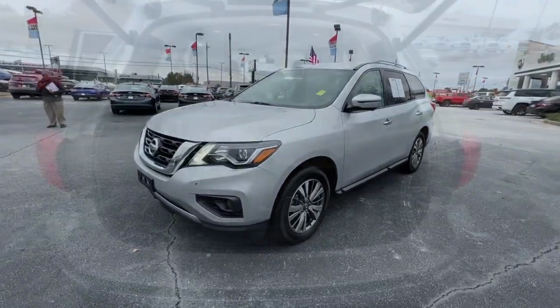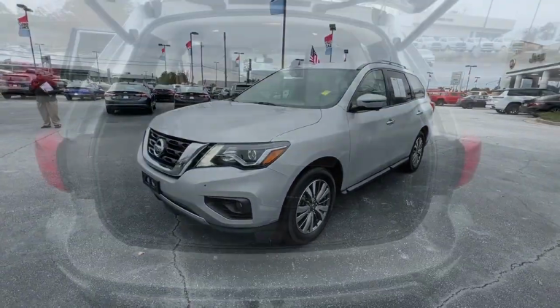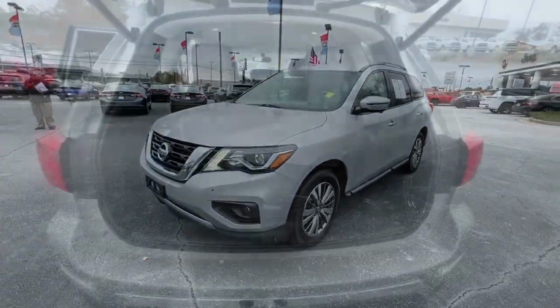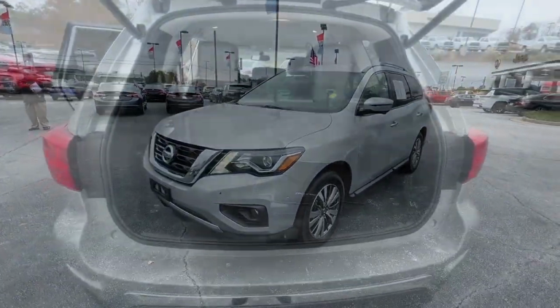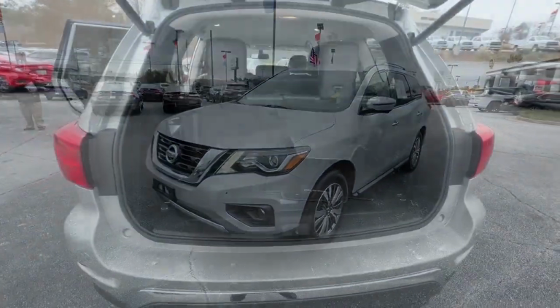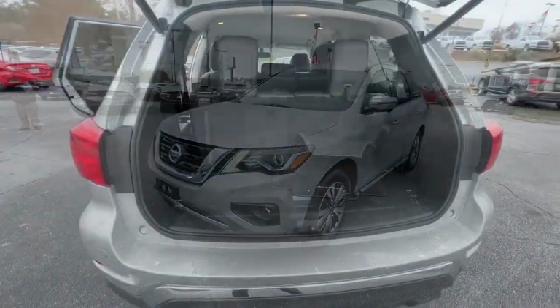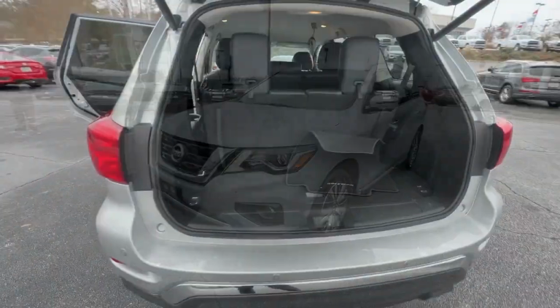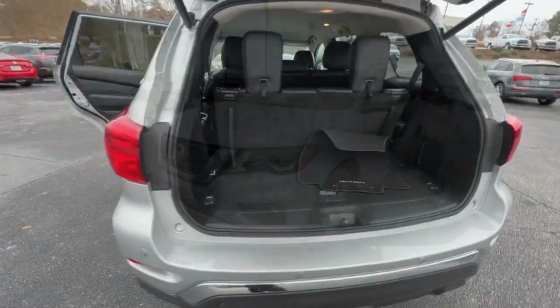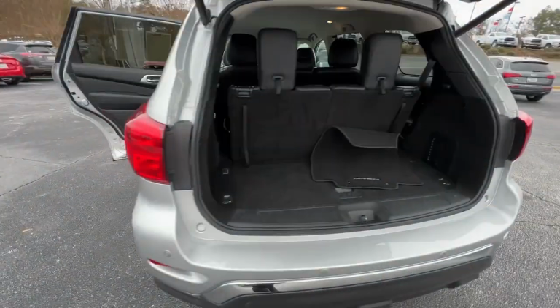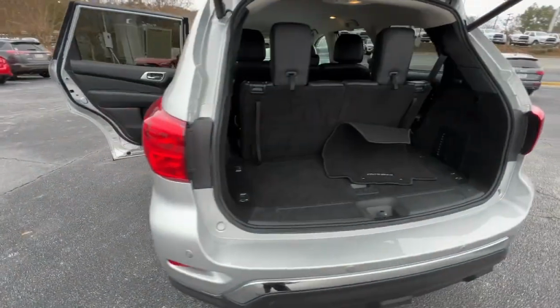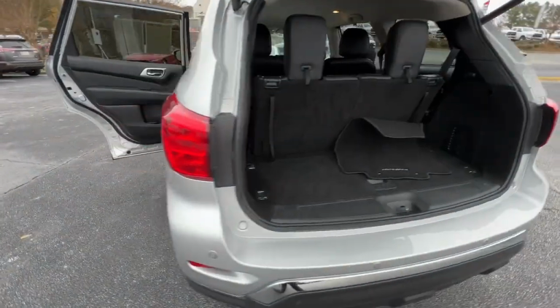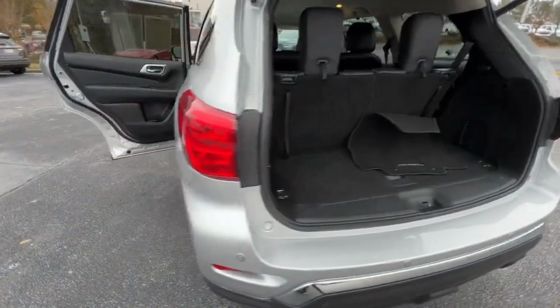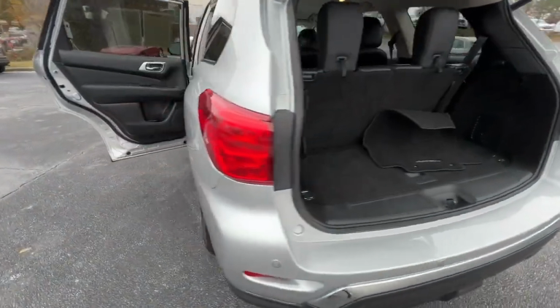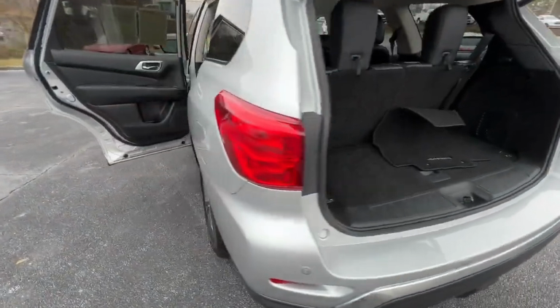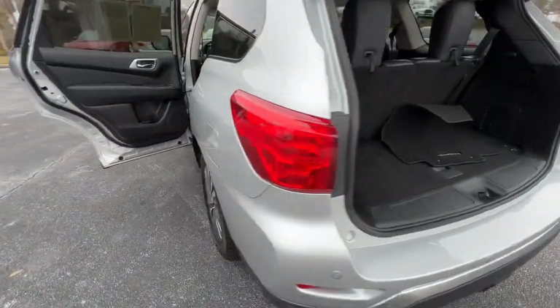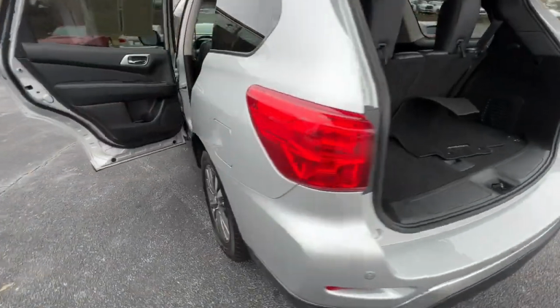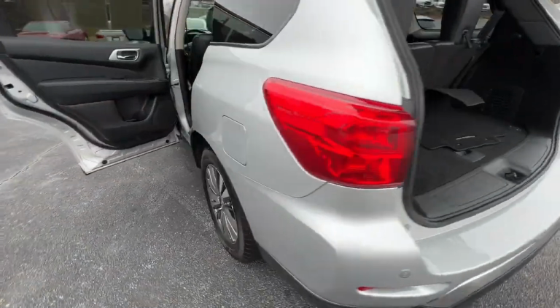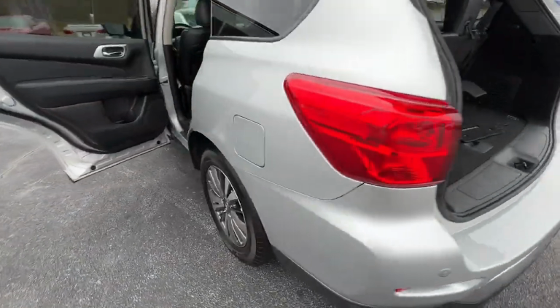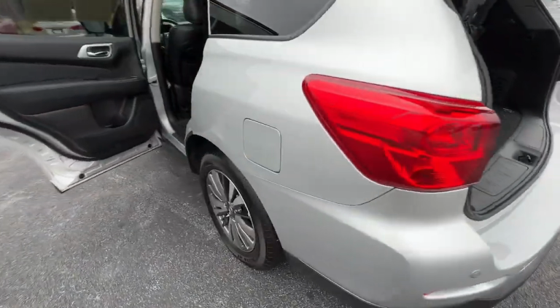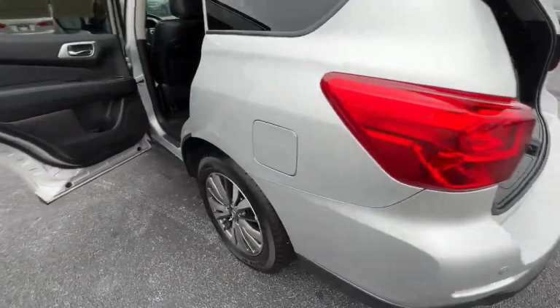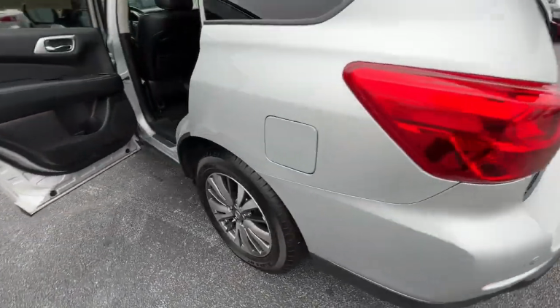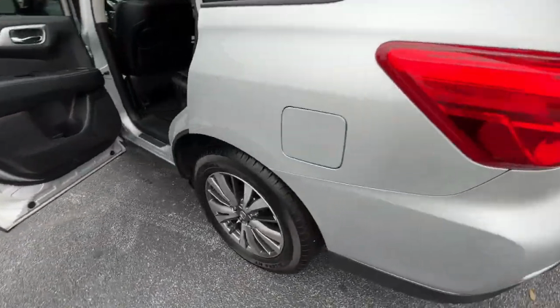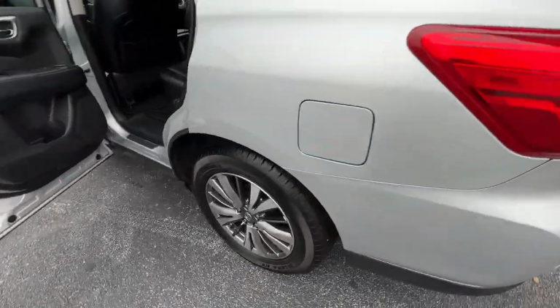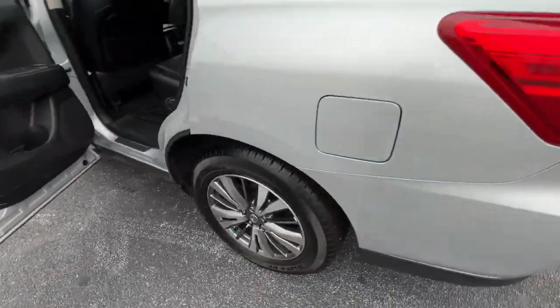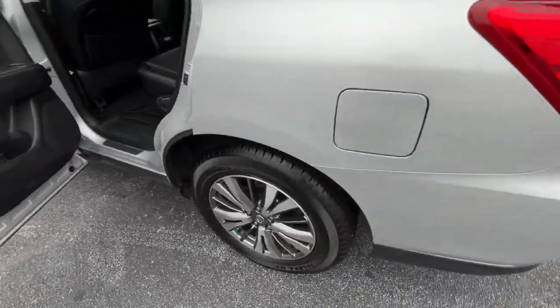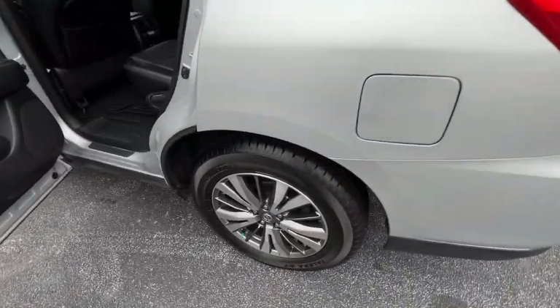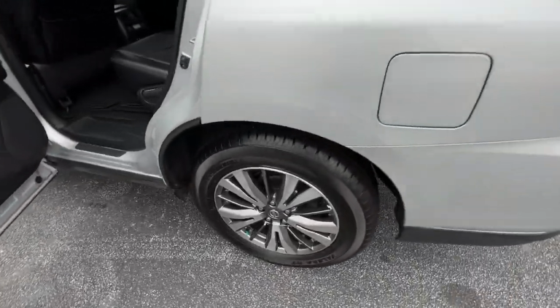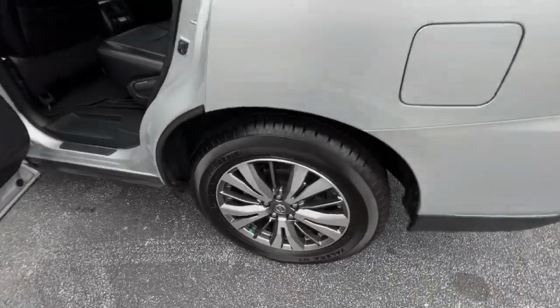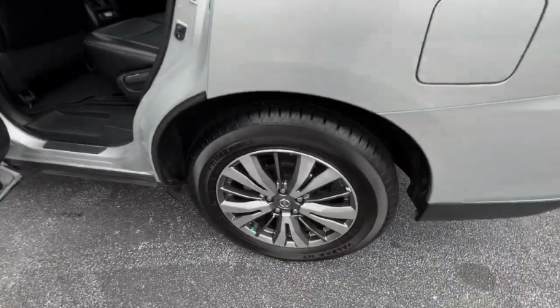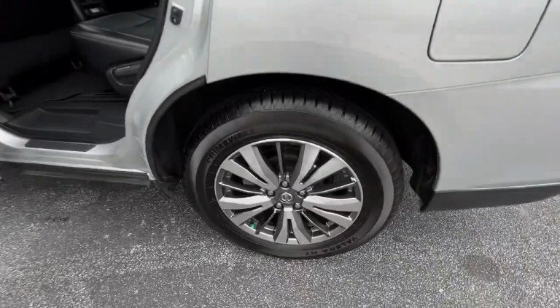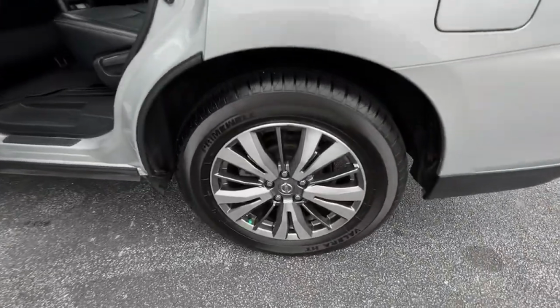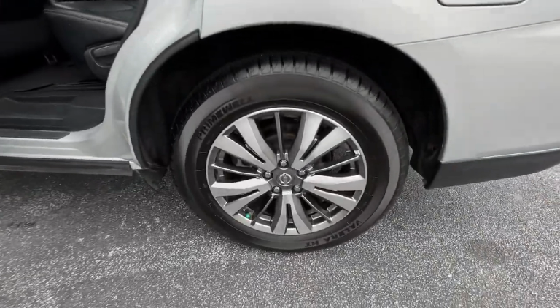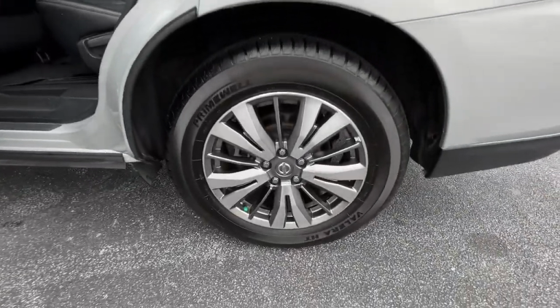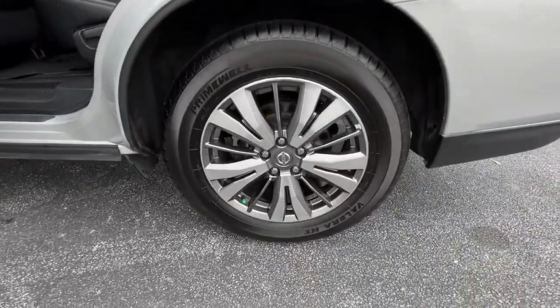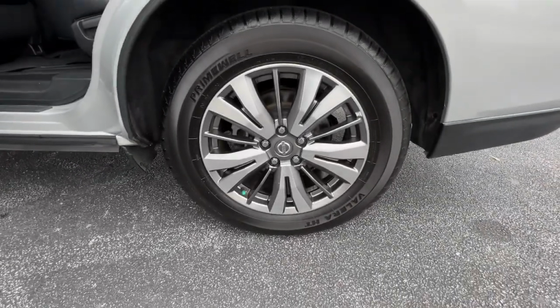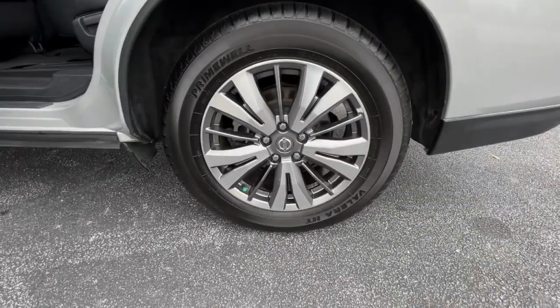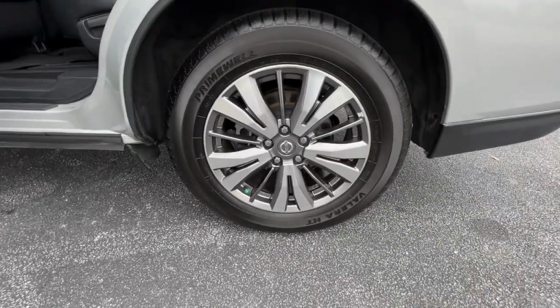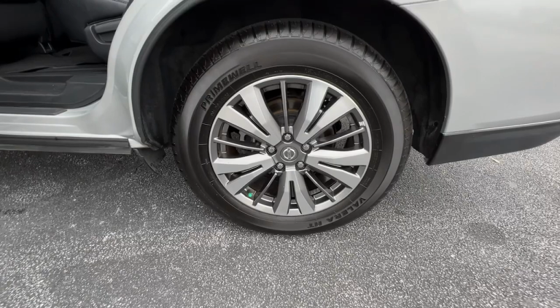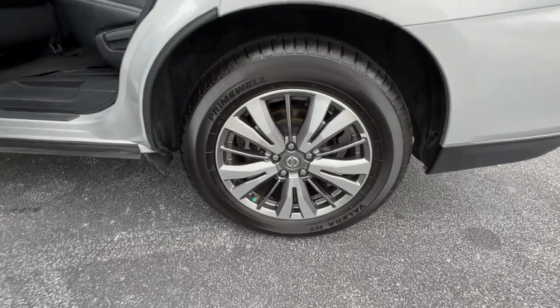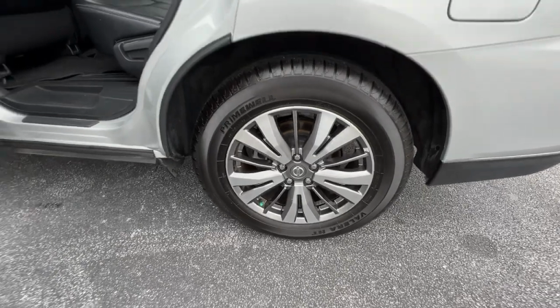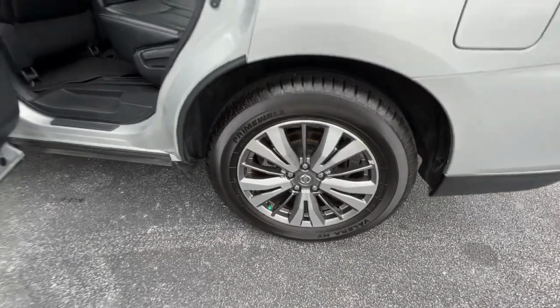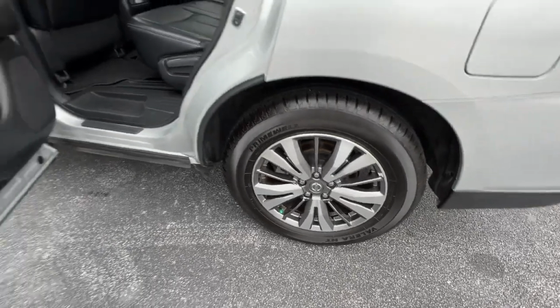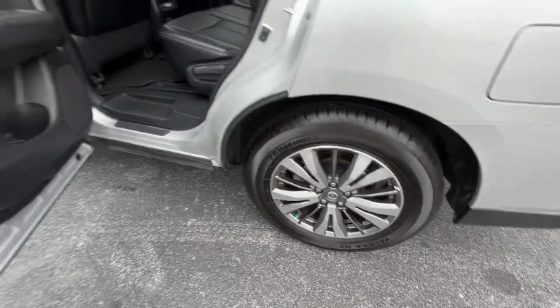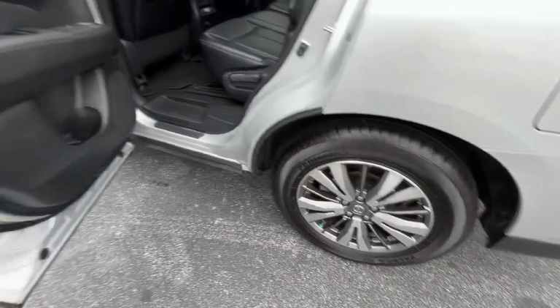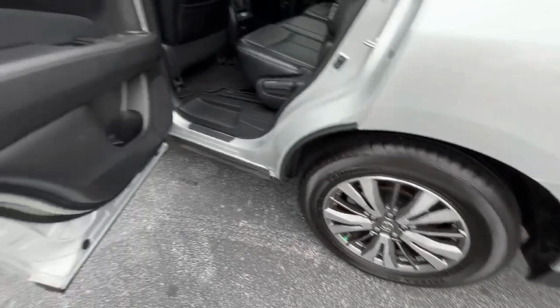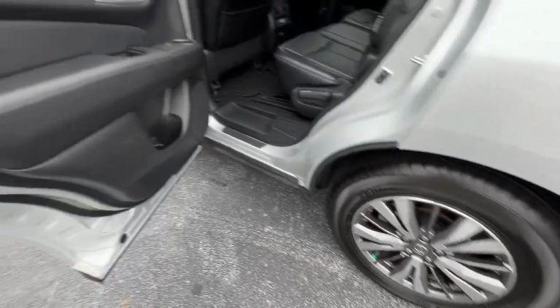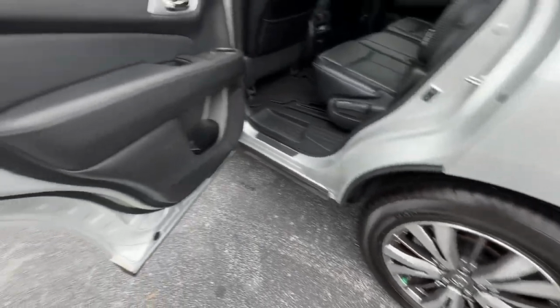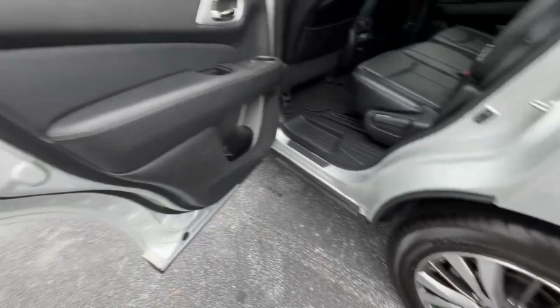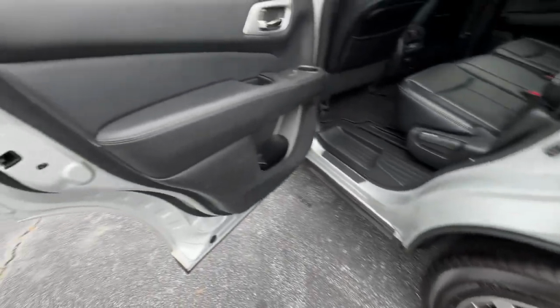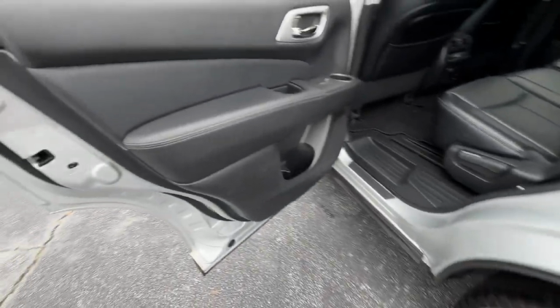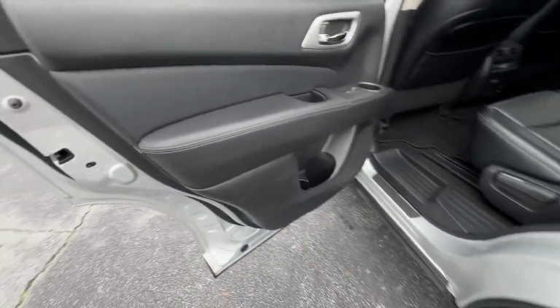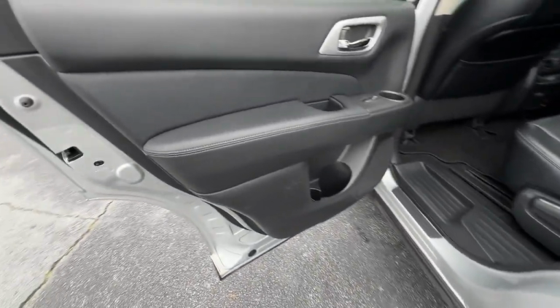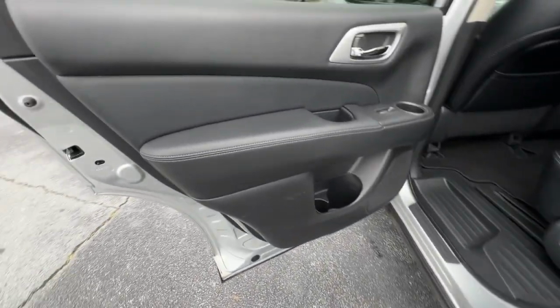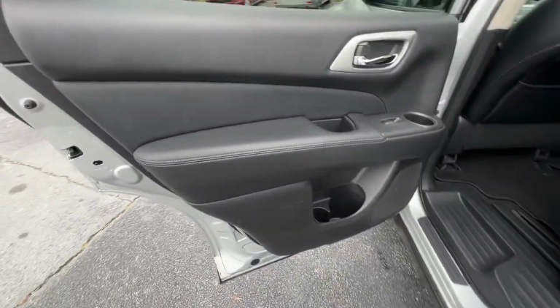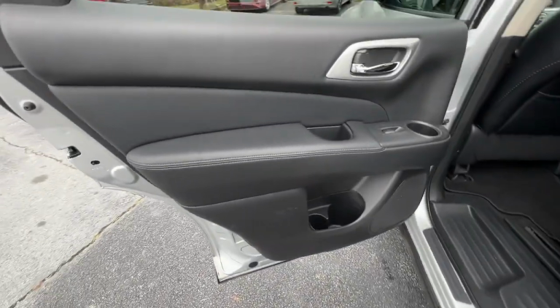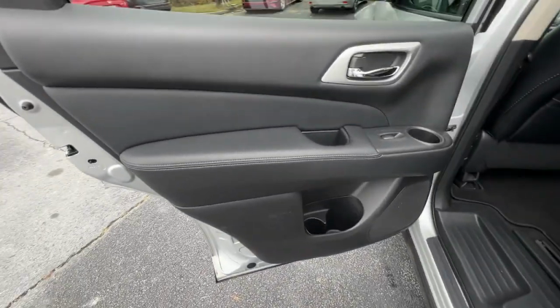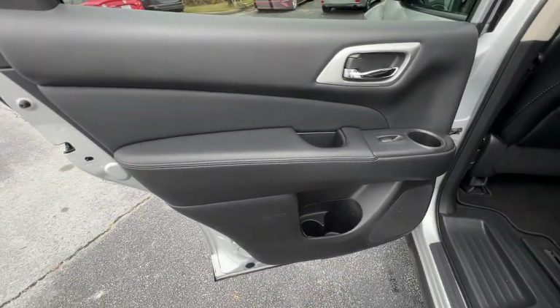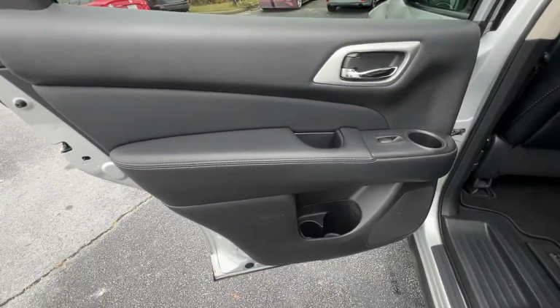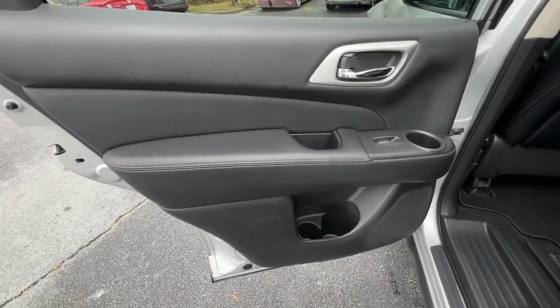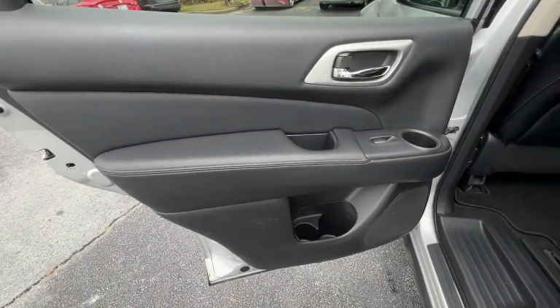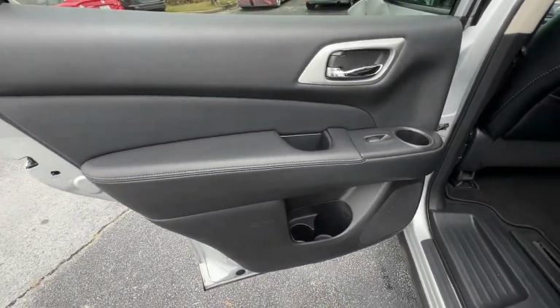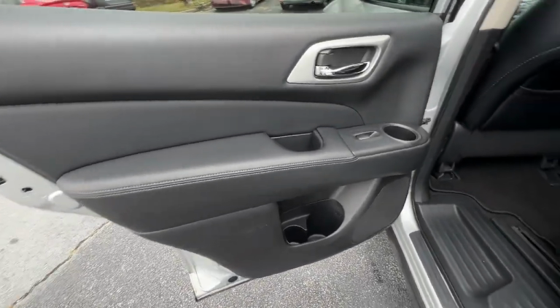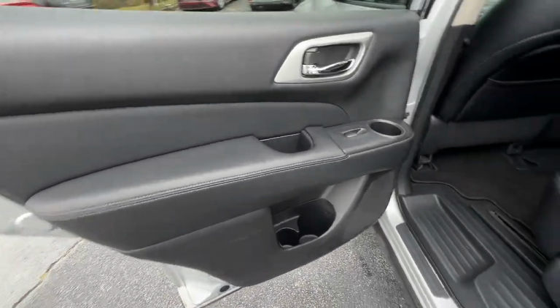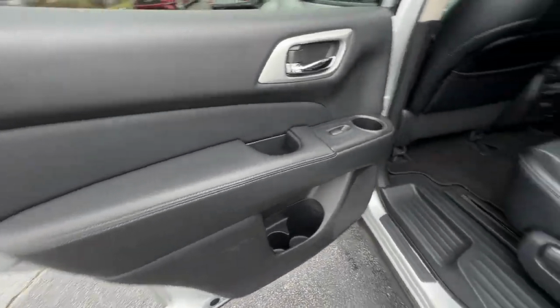Epic family road trips, towing, carpooling, and weekend drives are peaceful and relaxing in this can-do SUV.